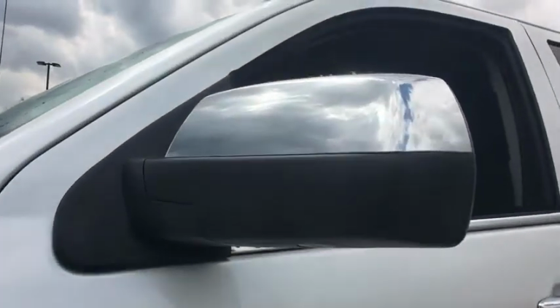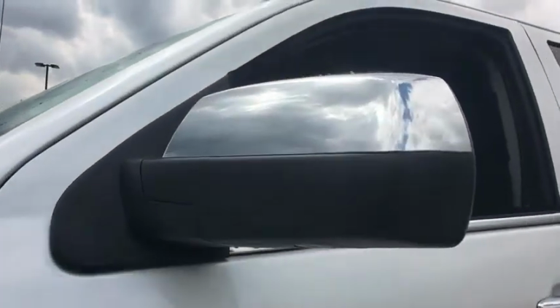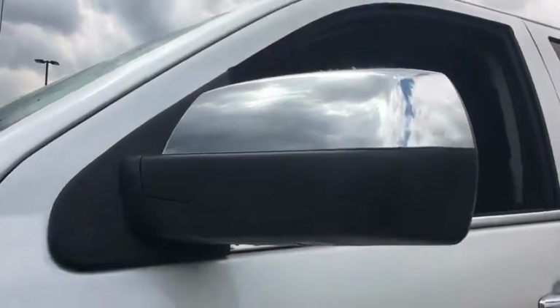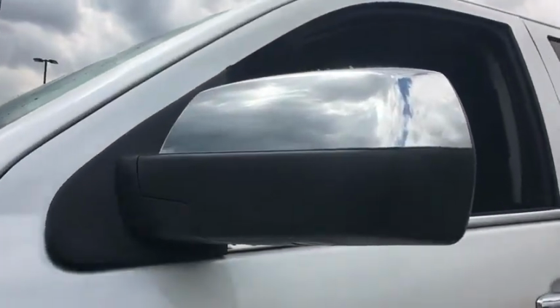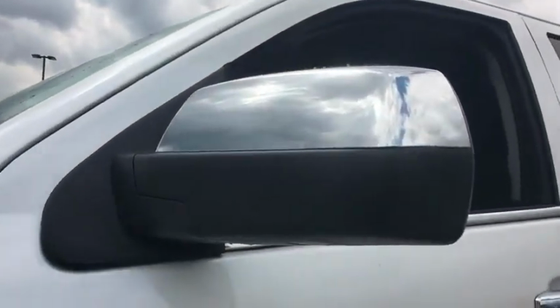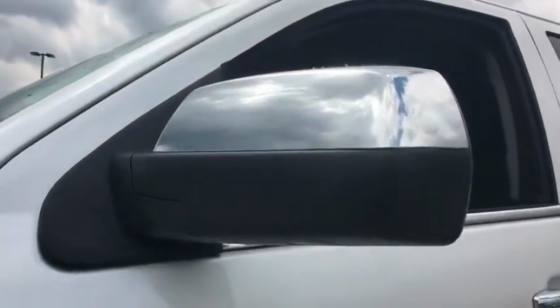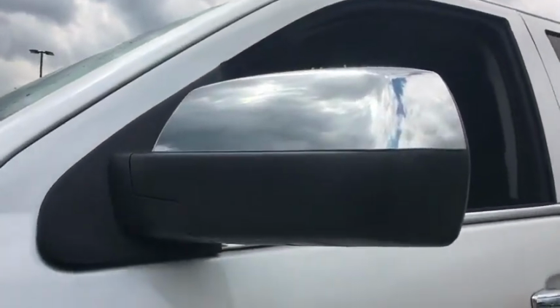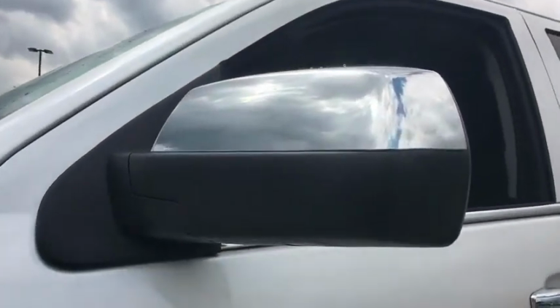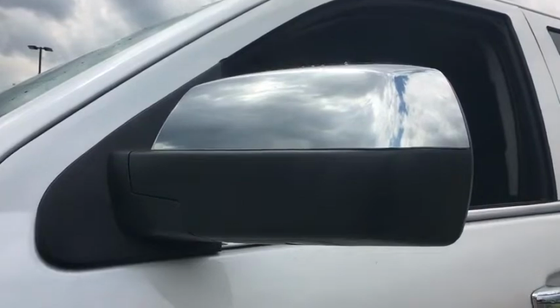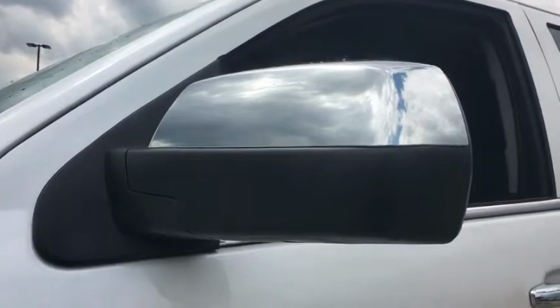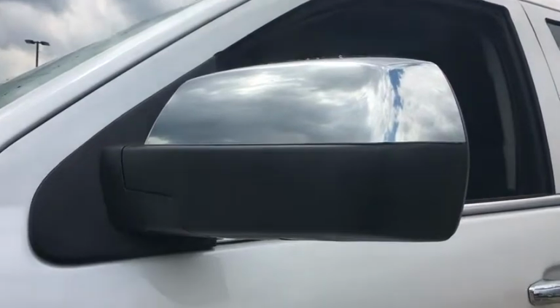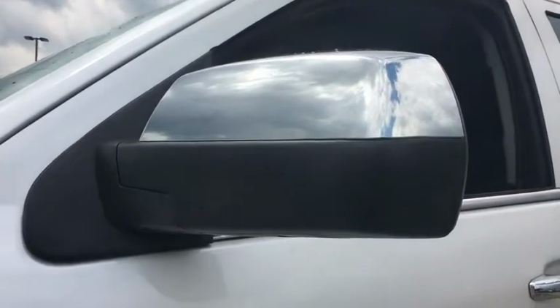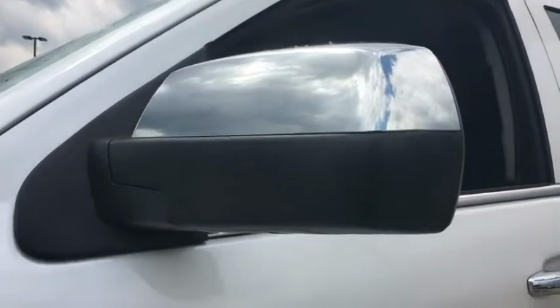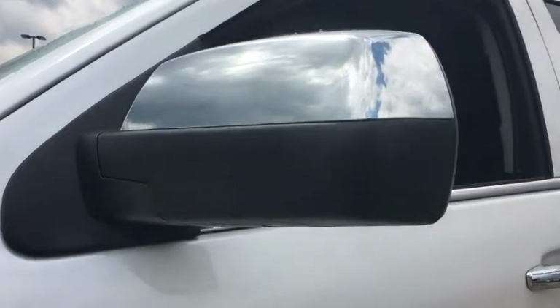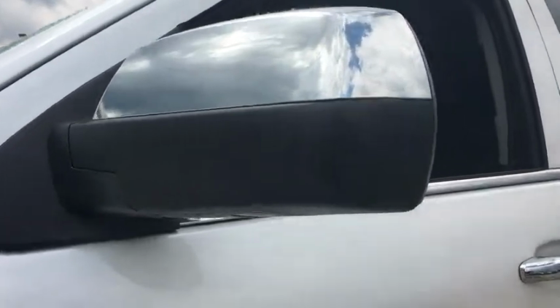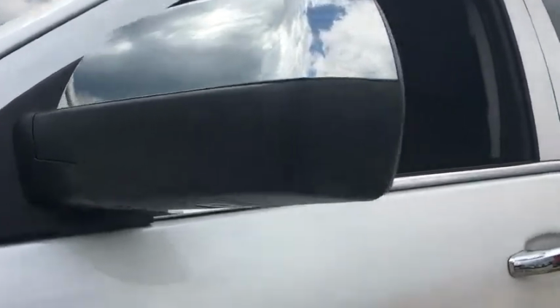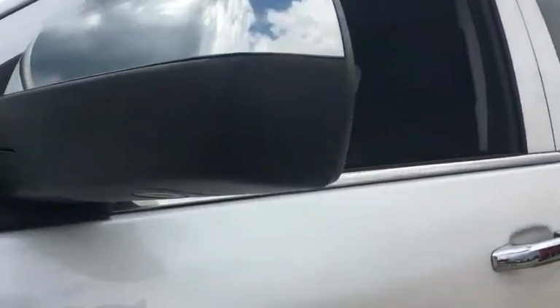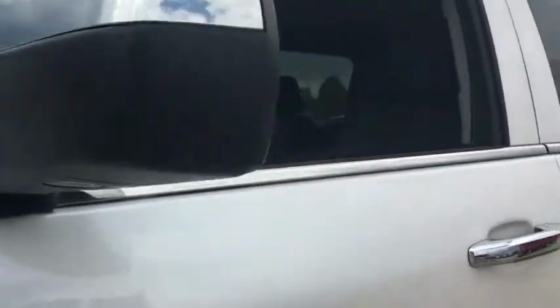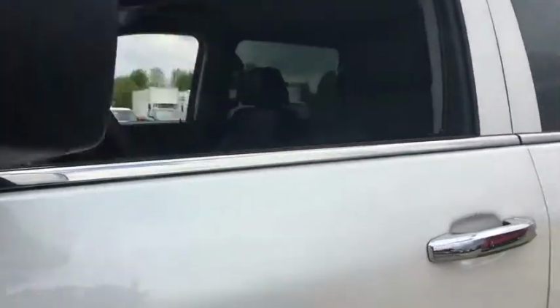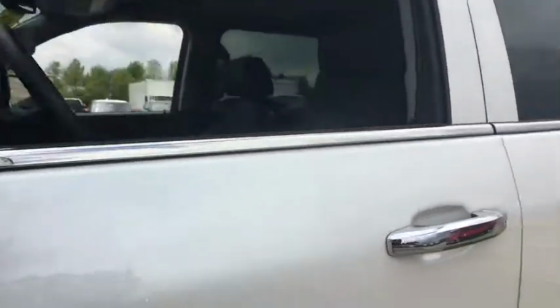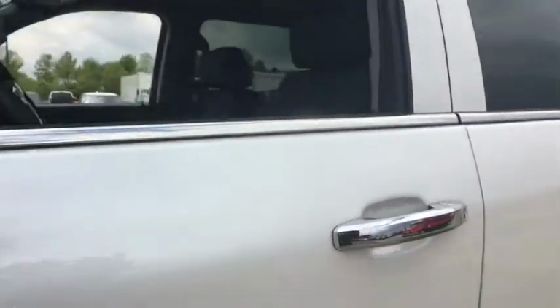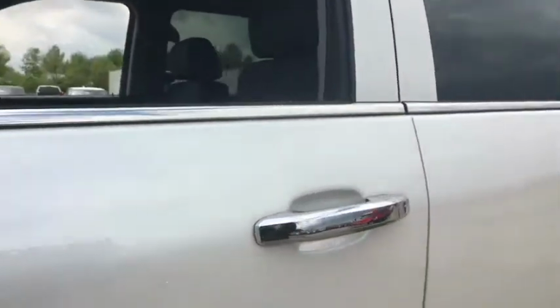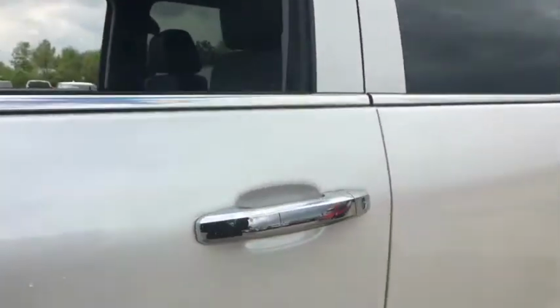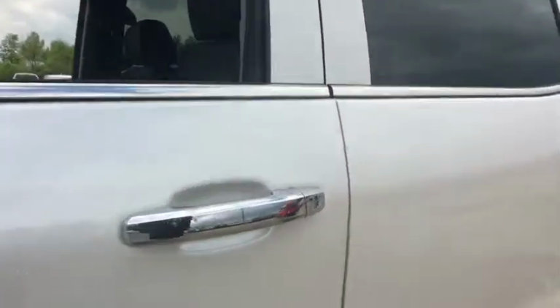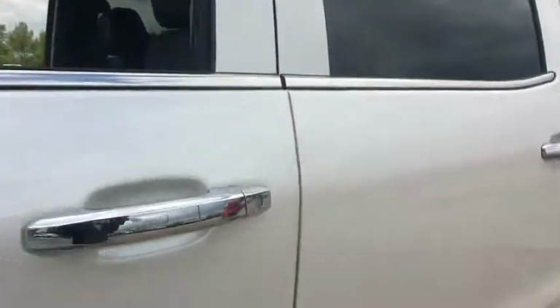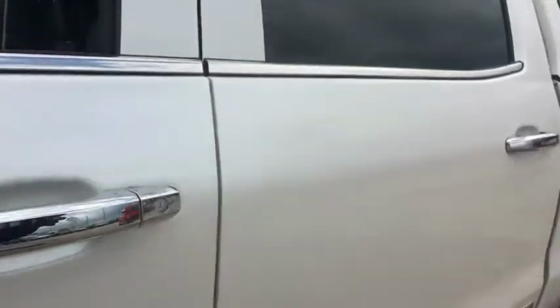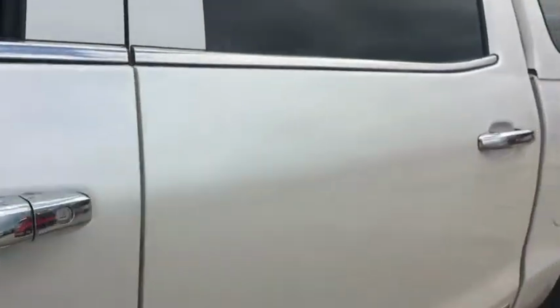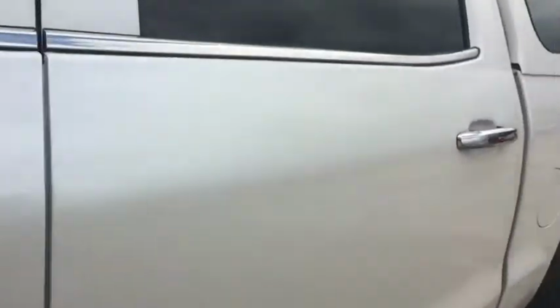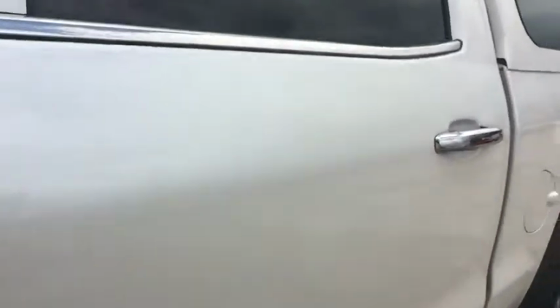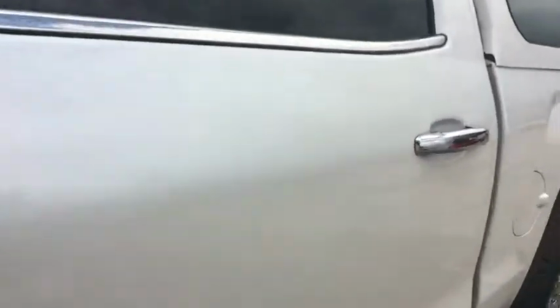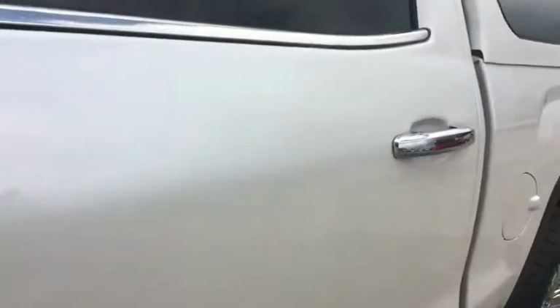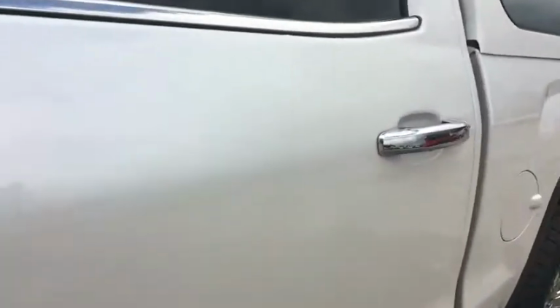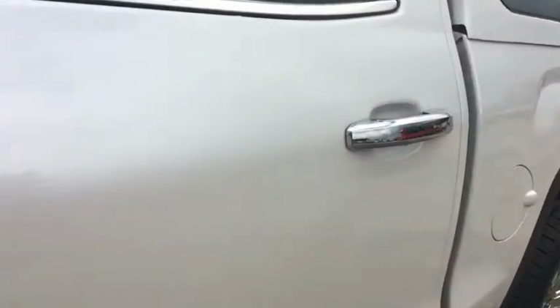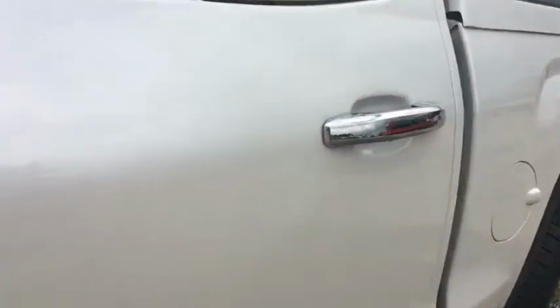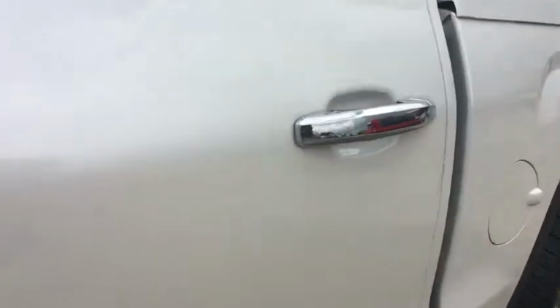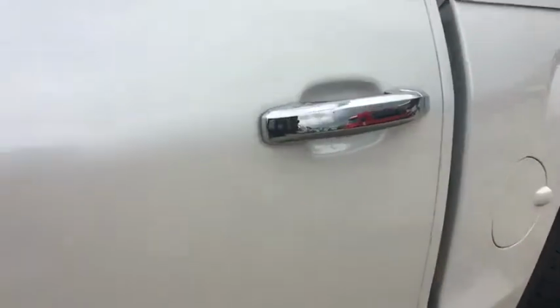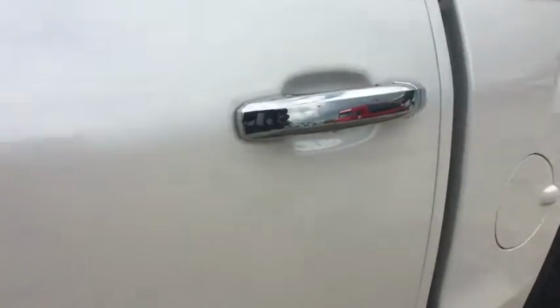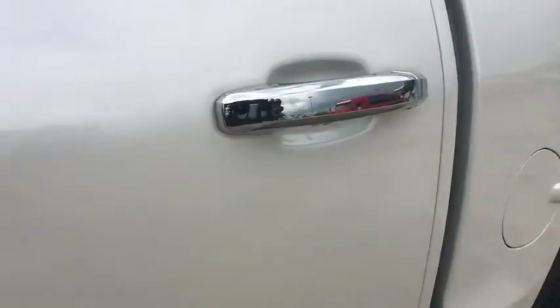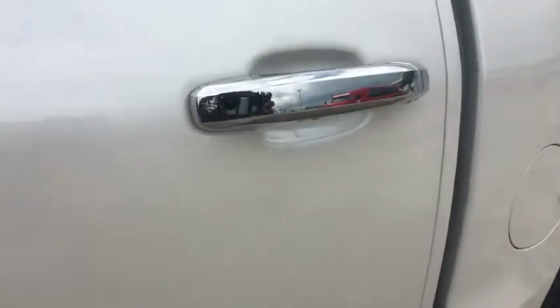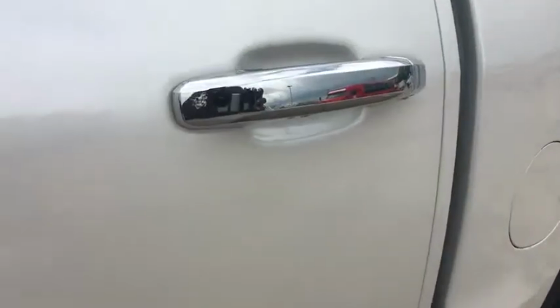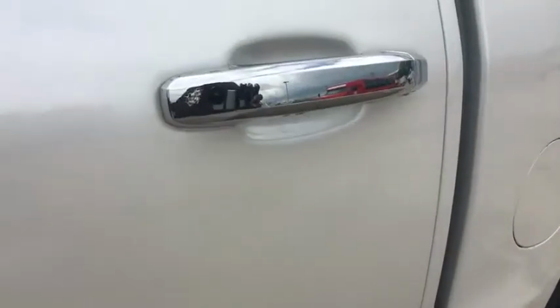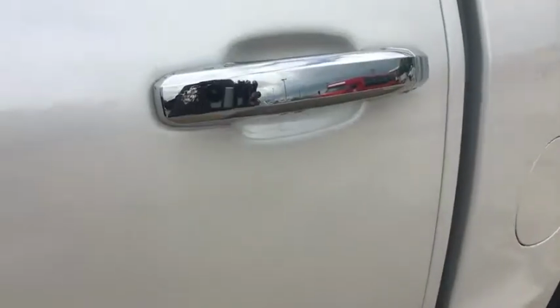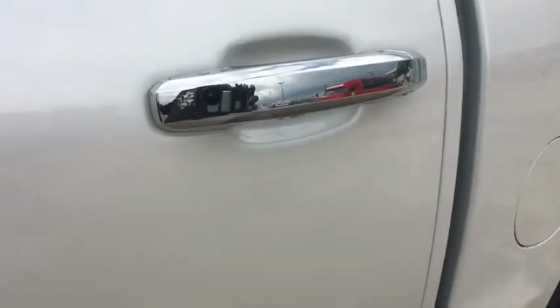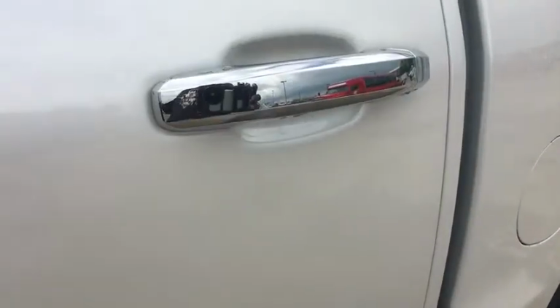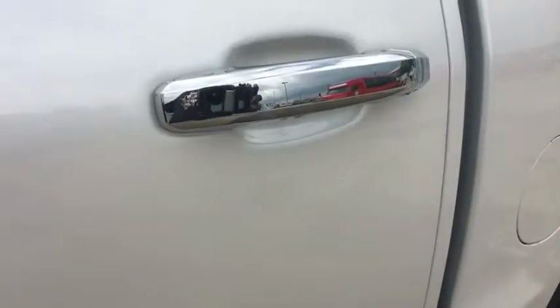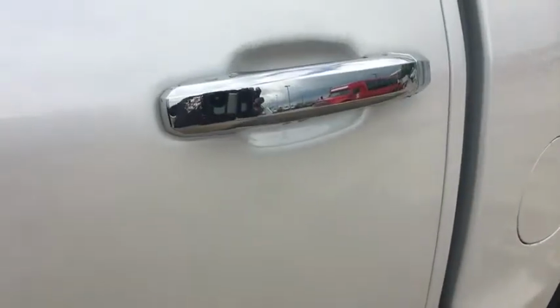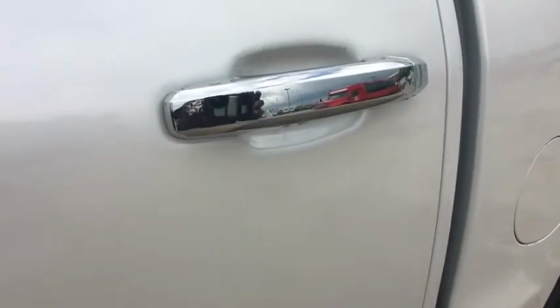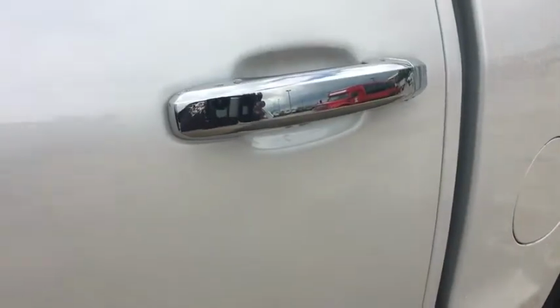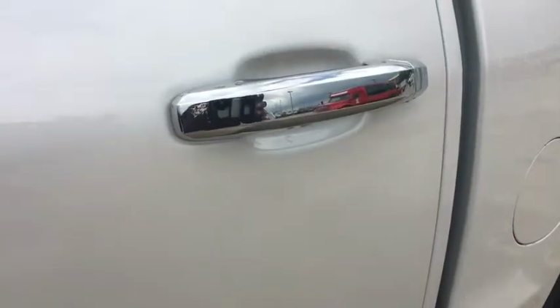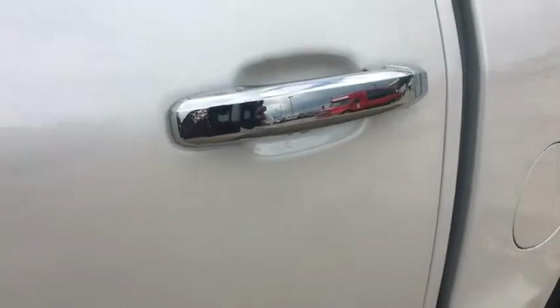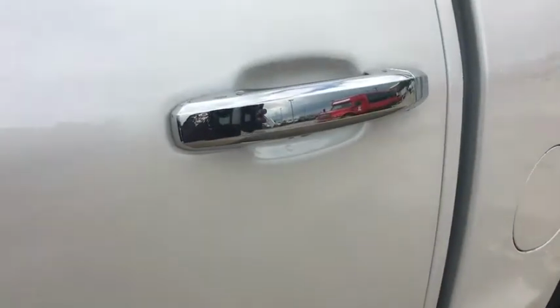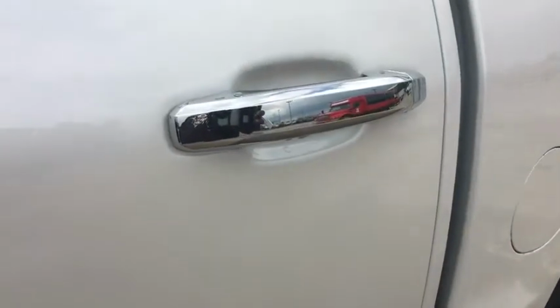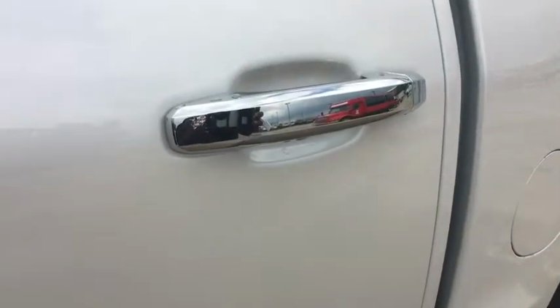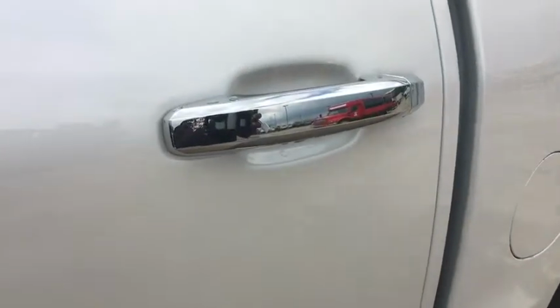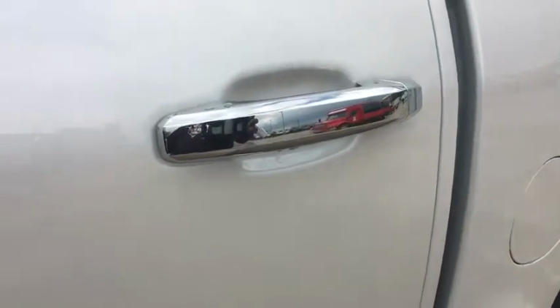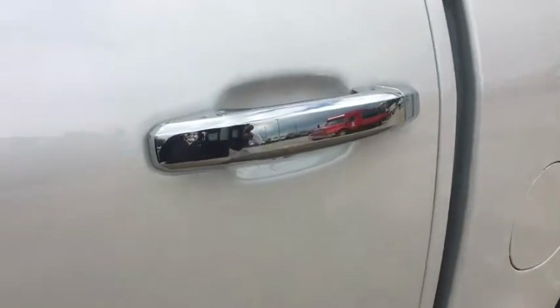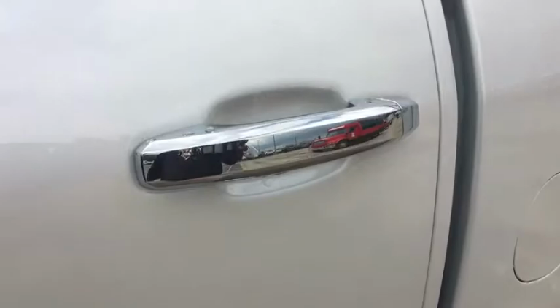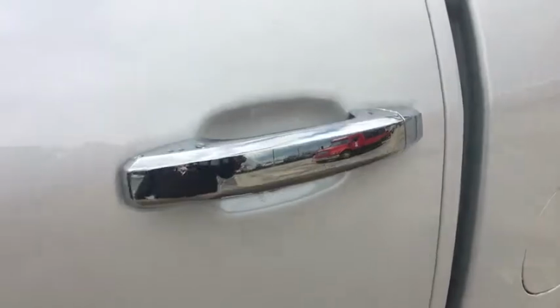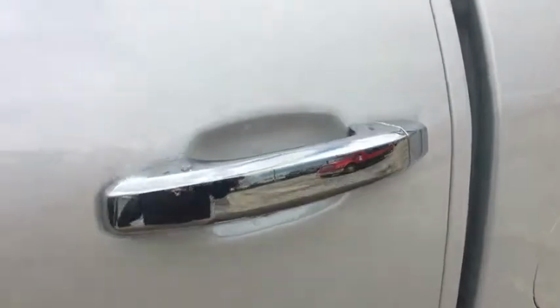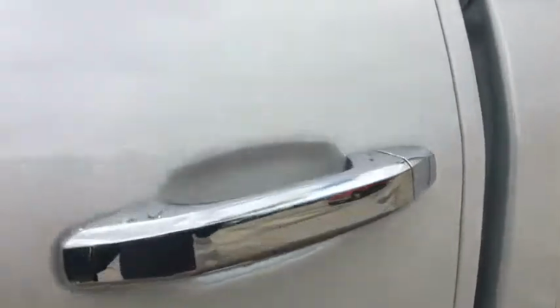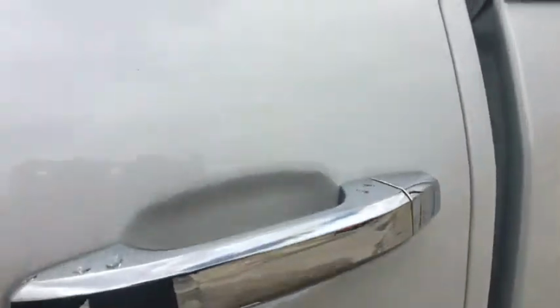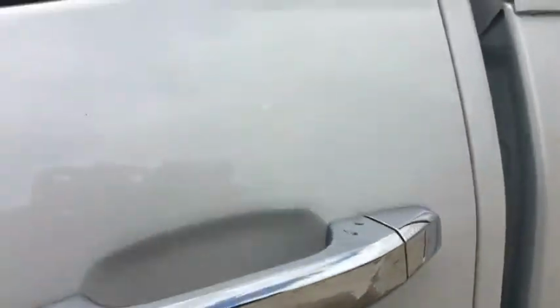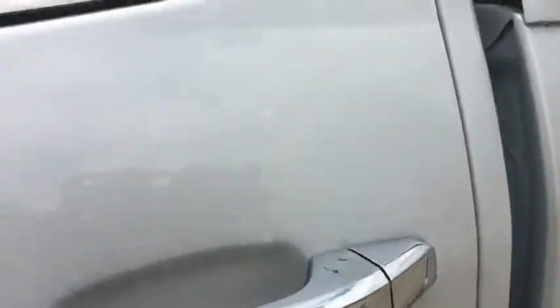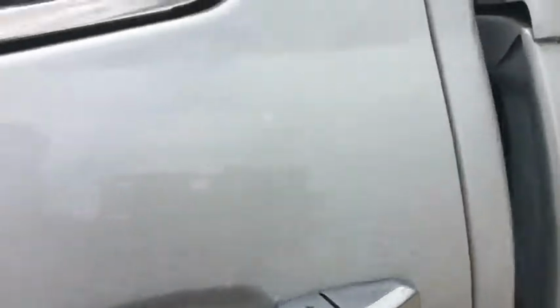Universal garage door opener, fog lamps, tachometer, dual zone climate control, power outlets, and rear view camera.